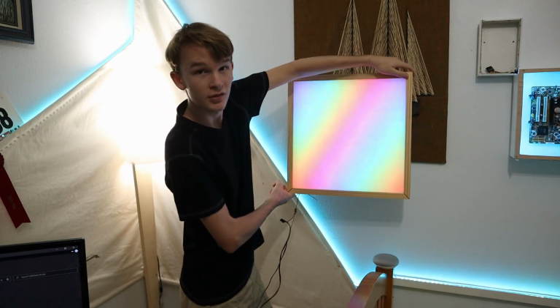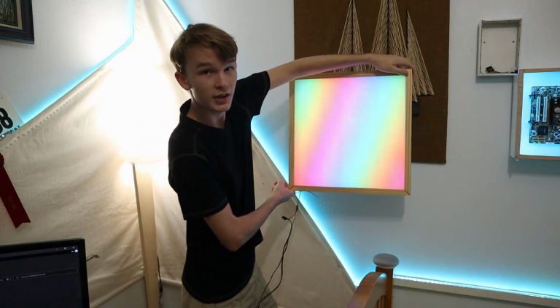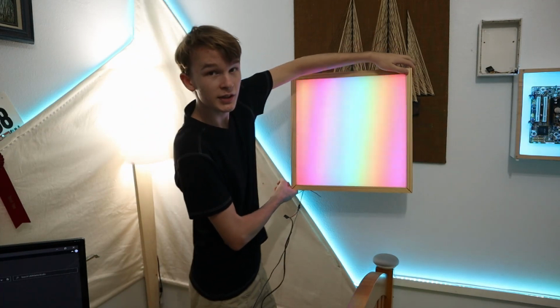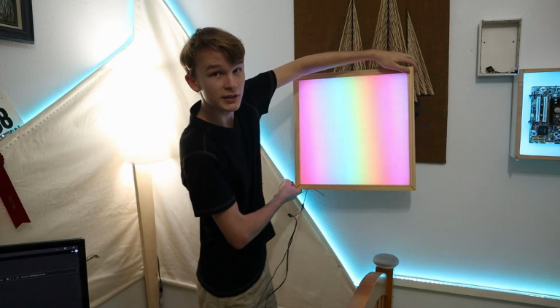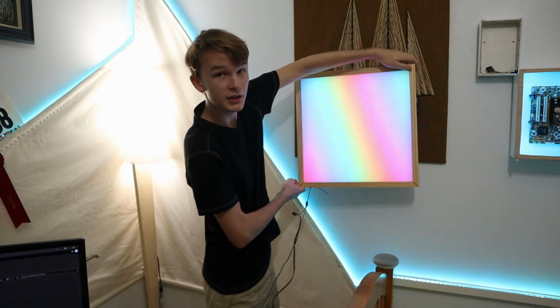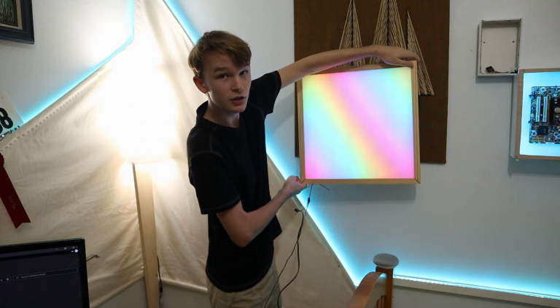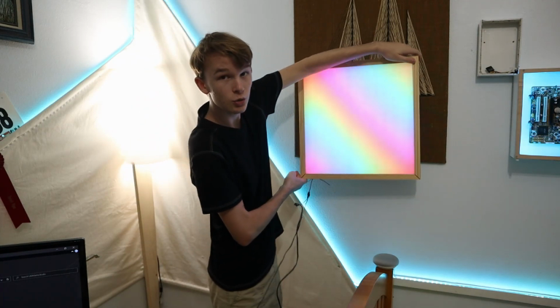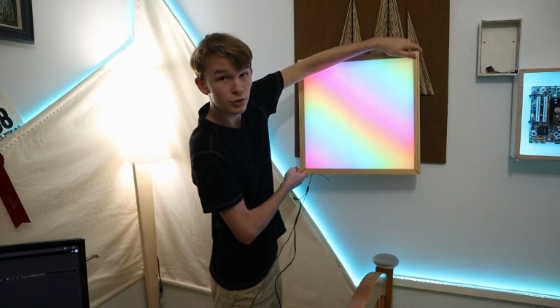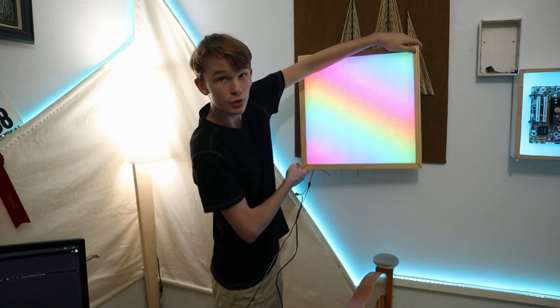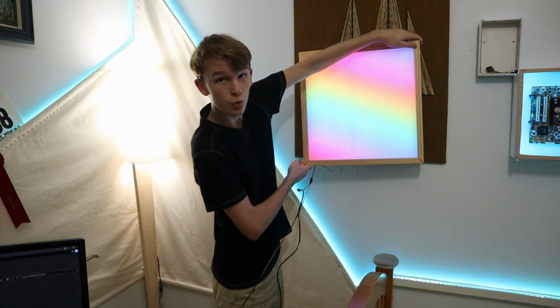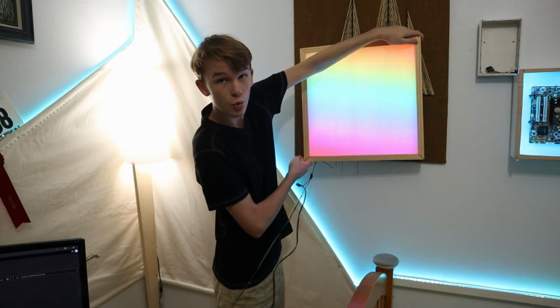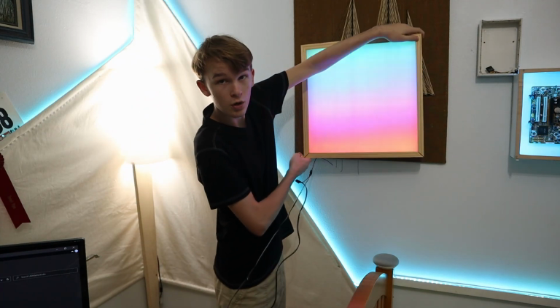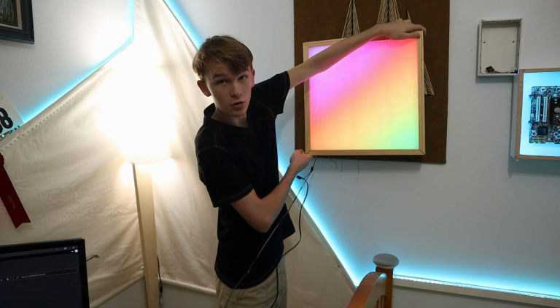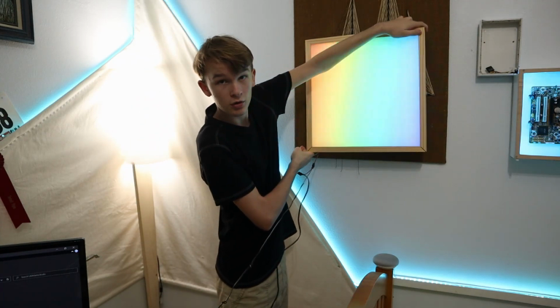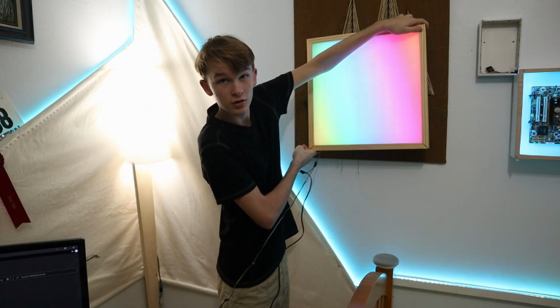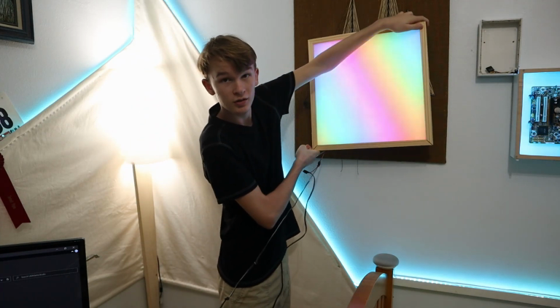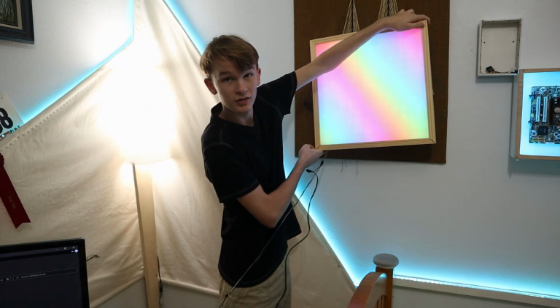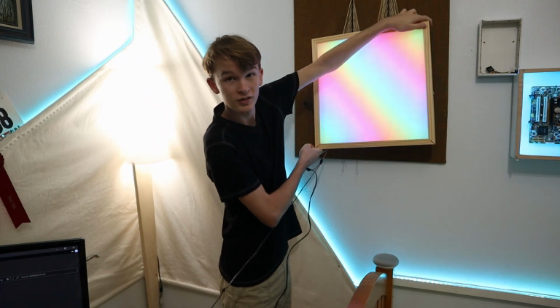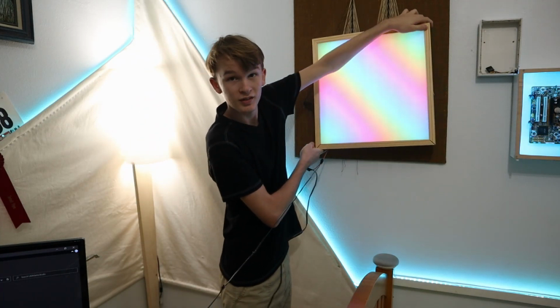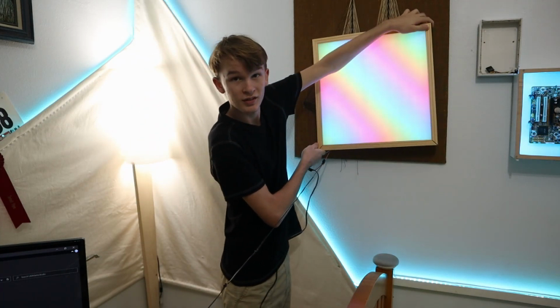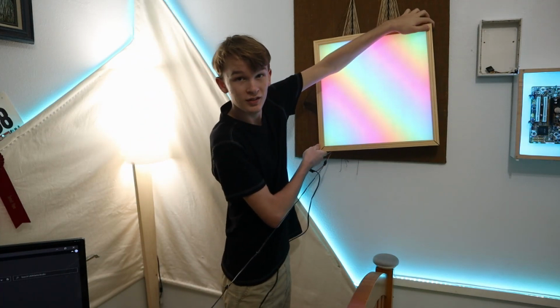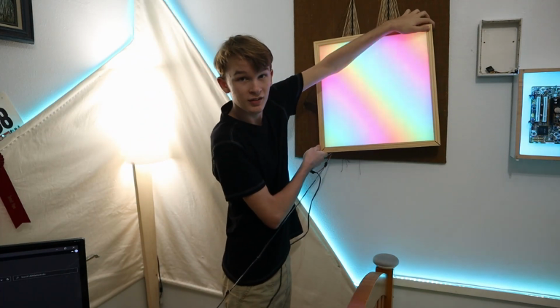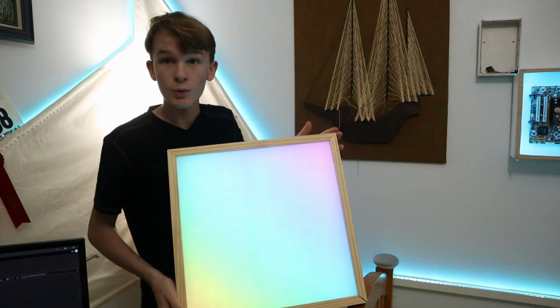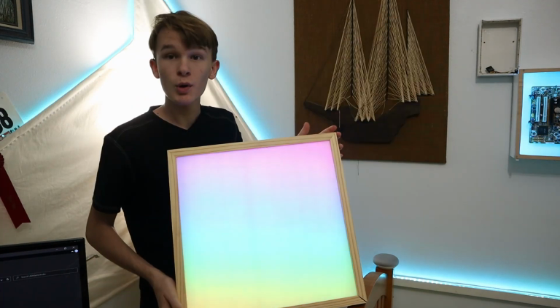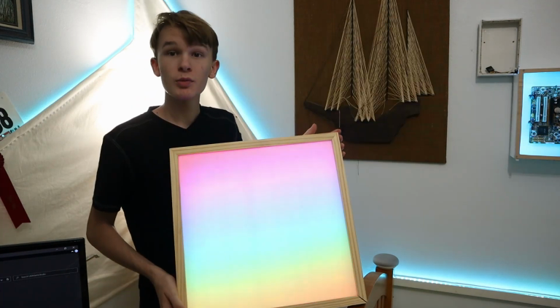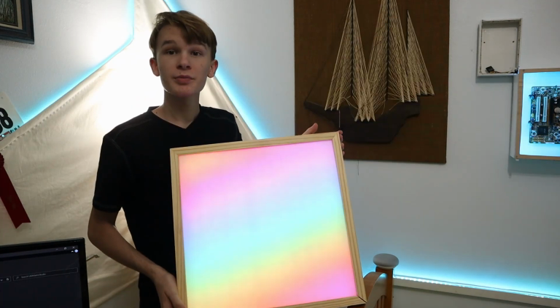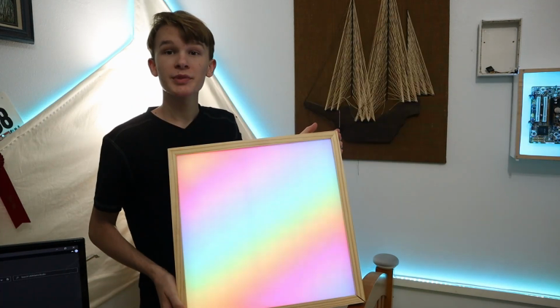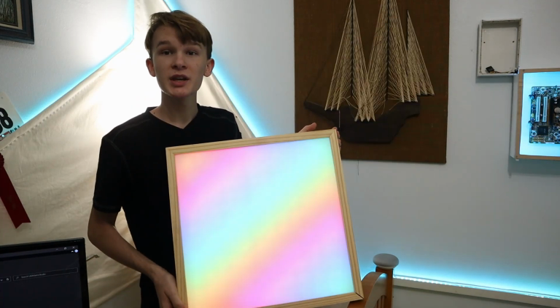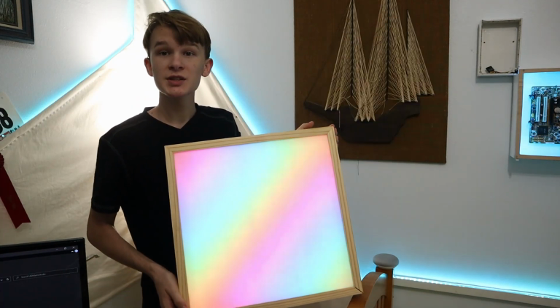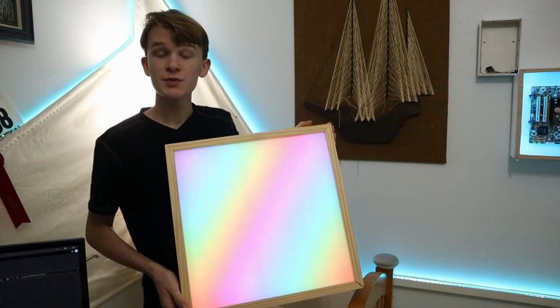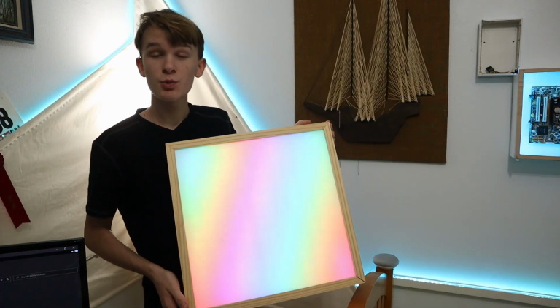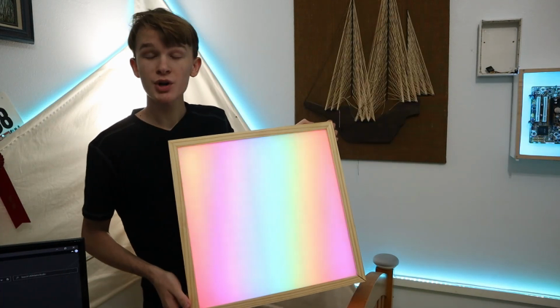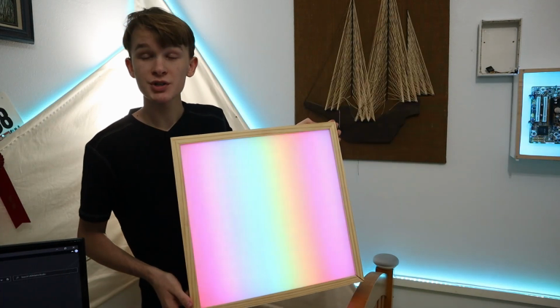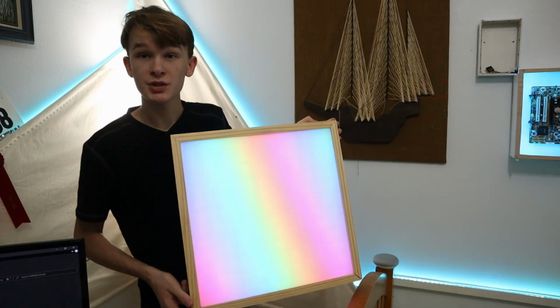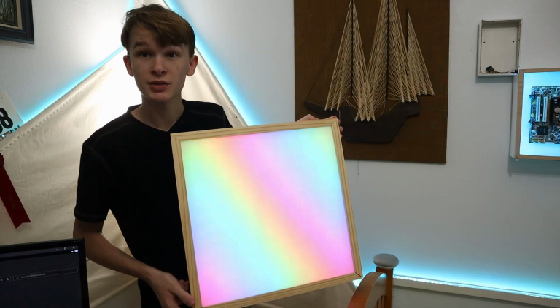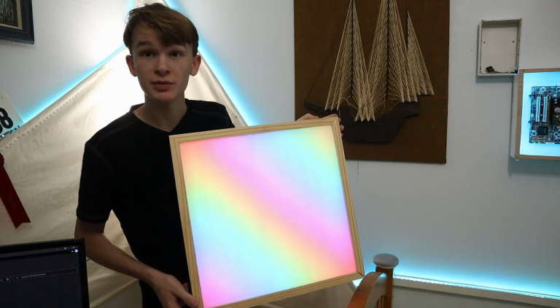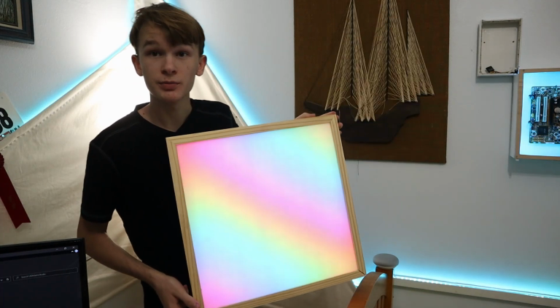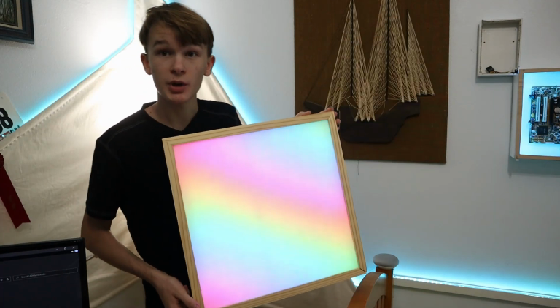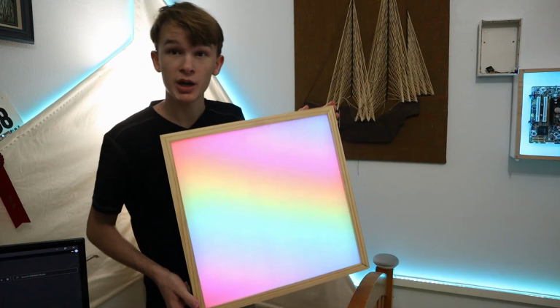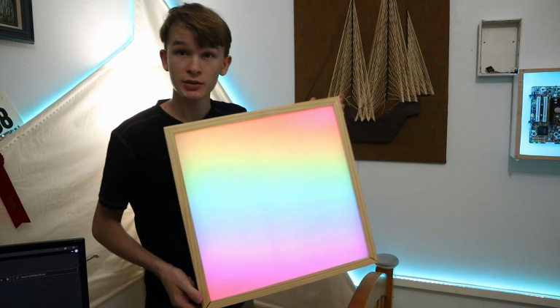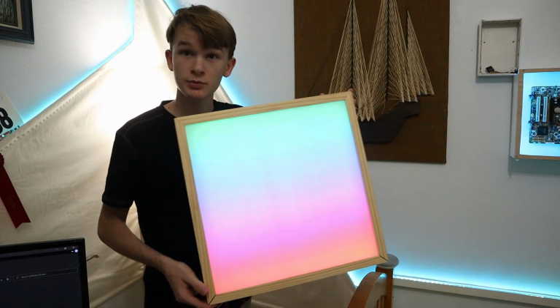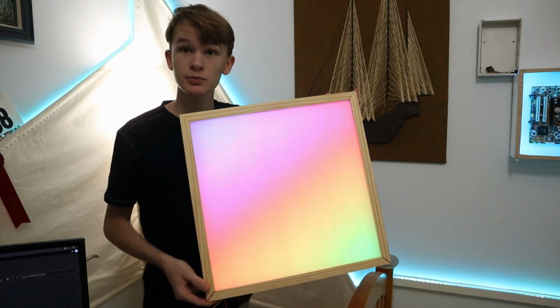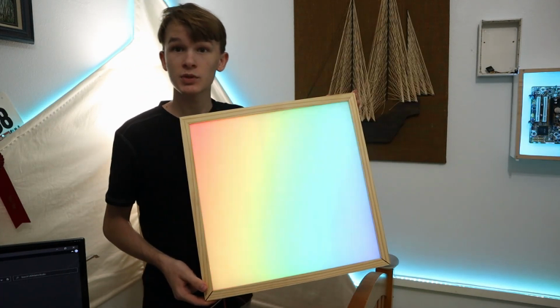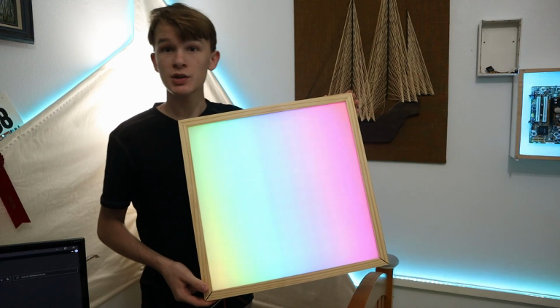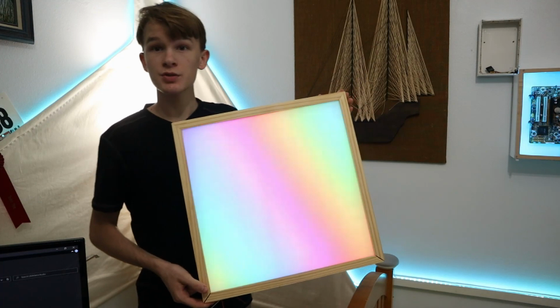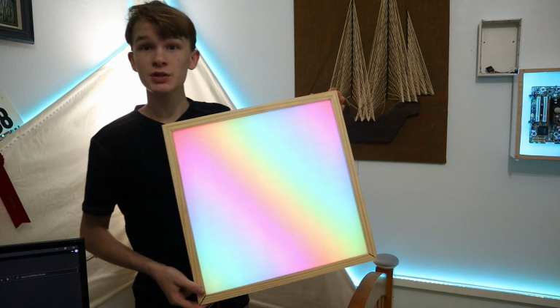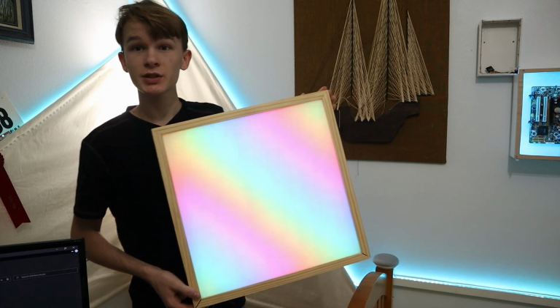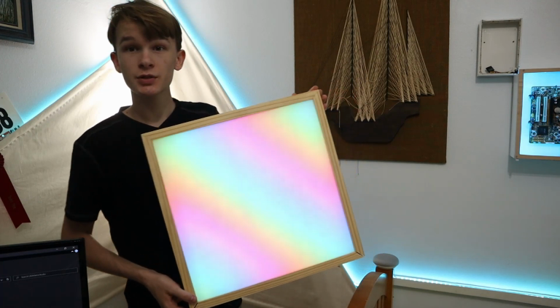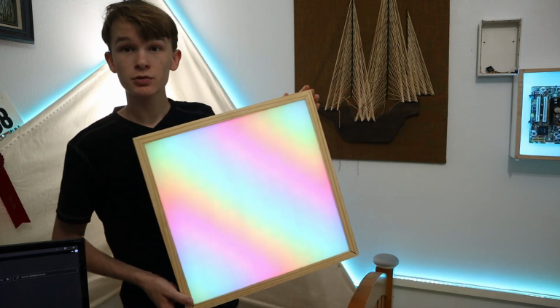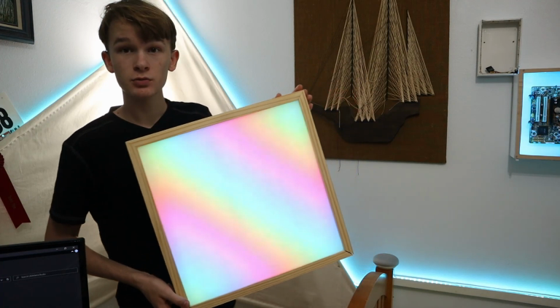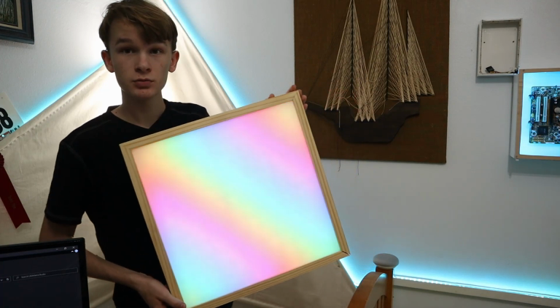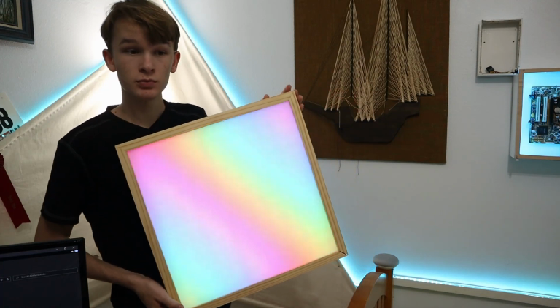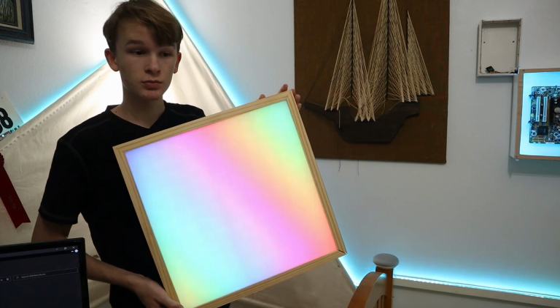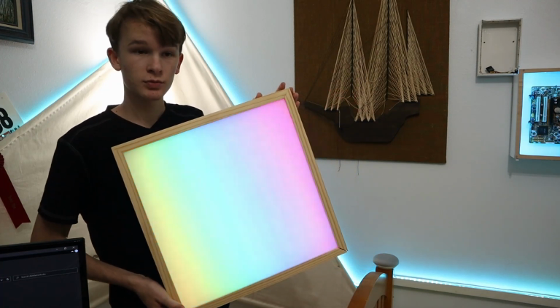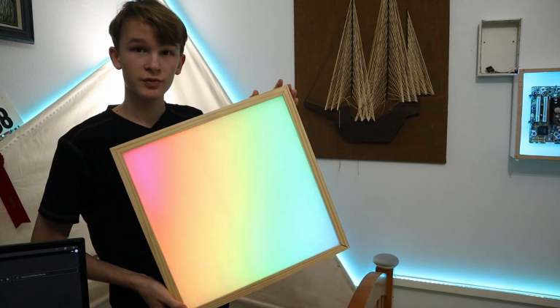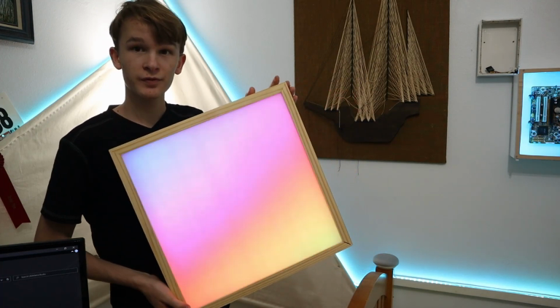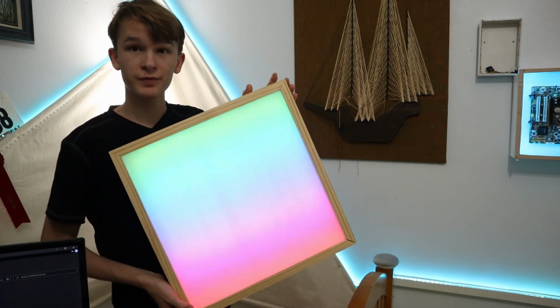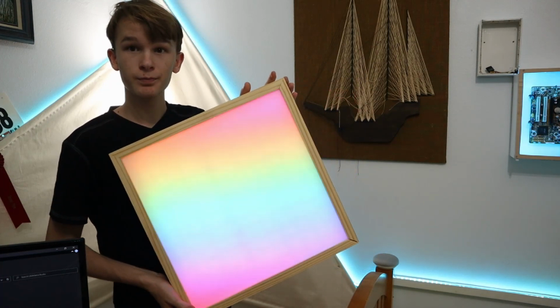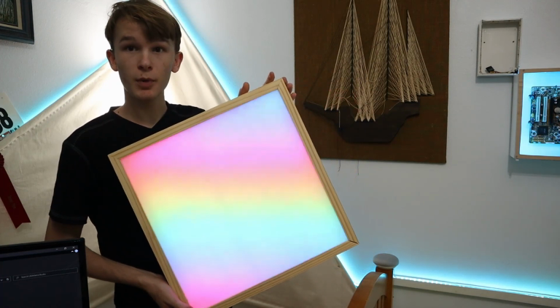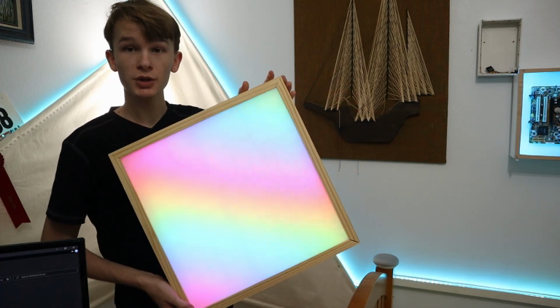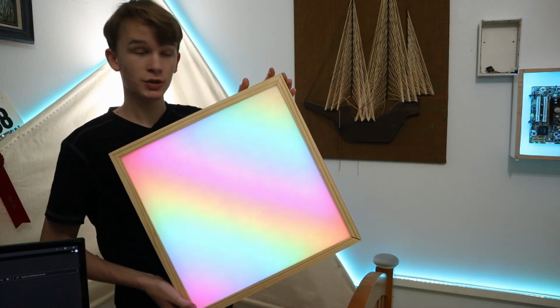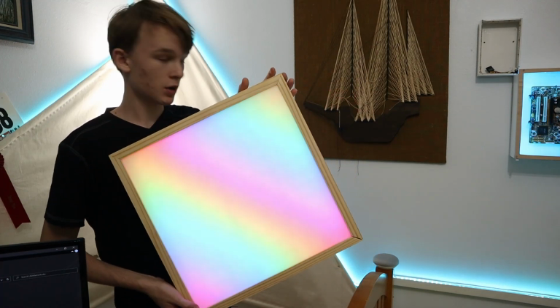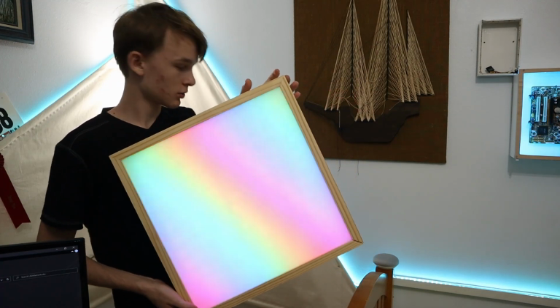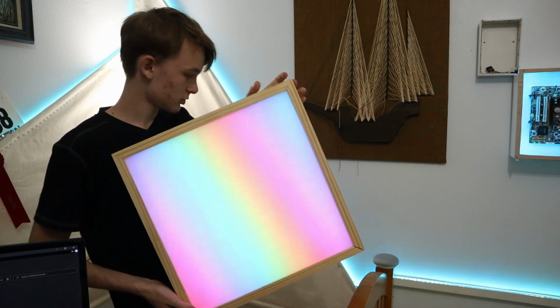But for now, it can go on the wall. Thanks for watching, and here's a little montage.